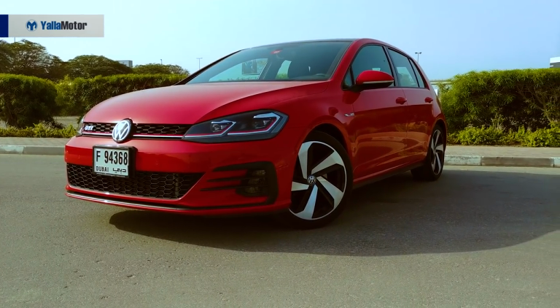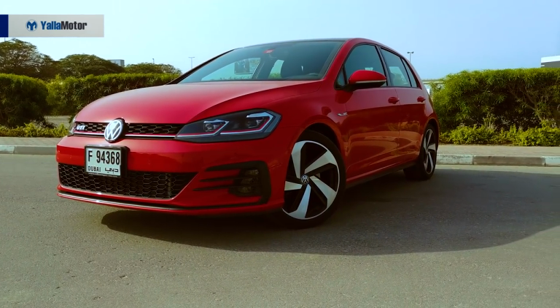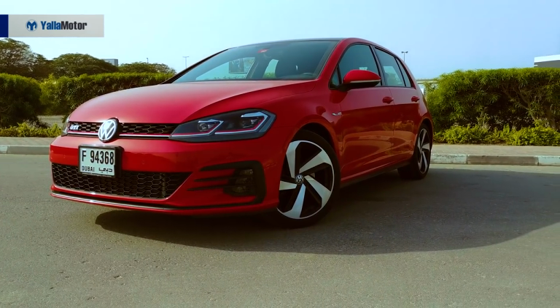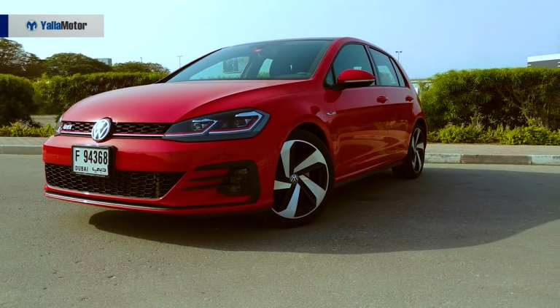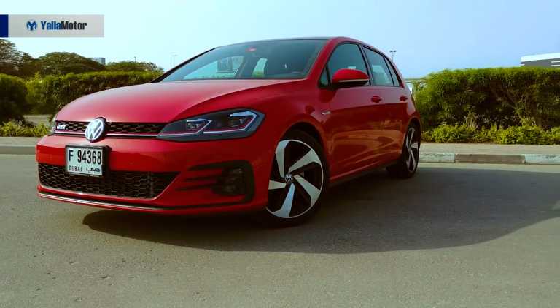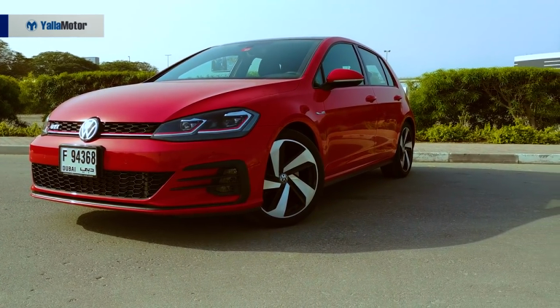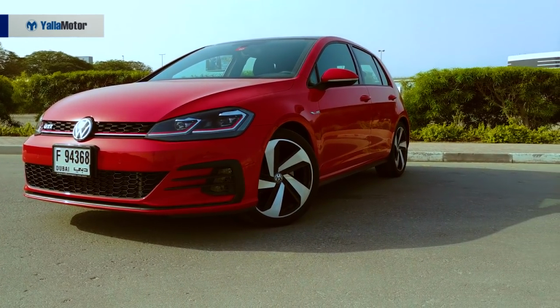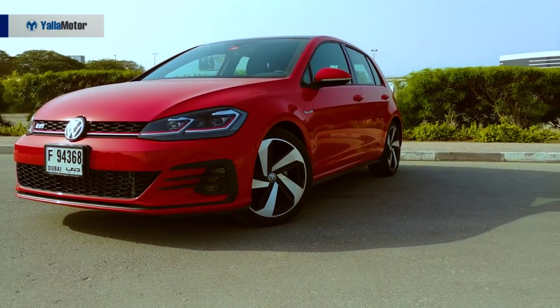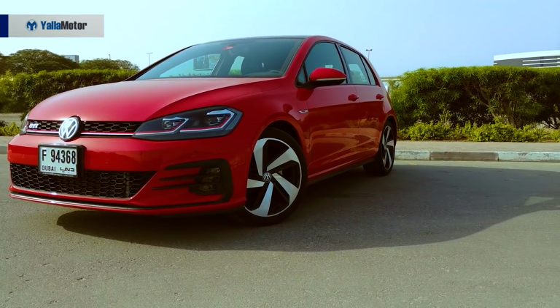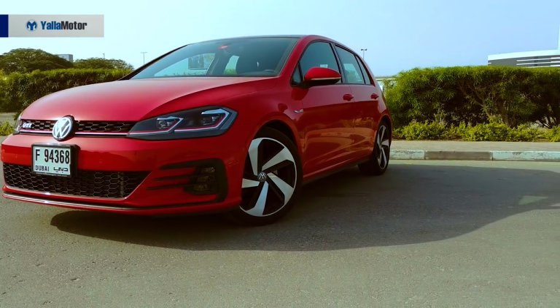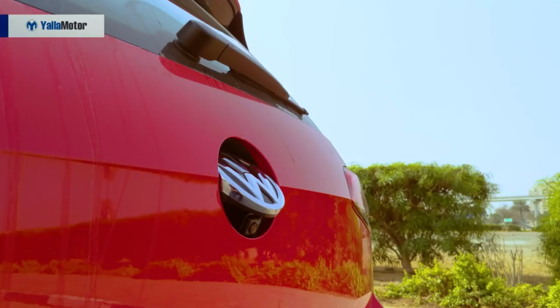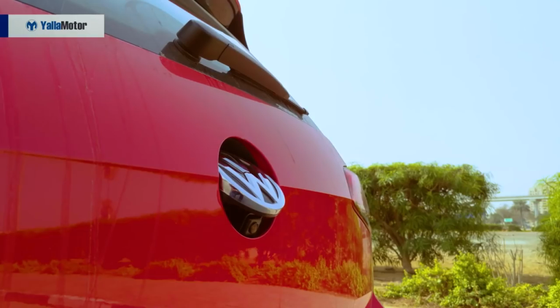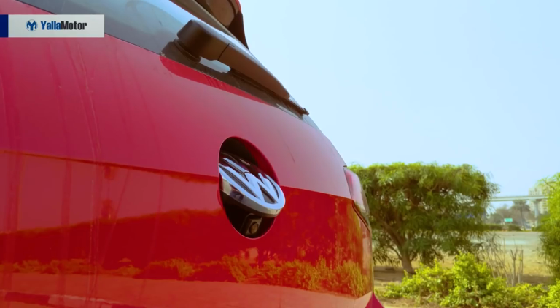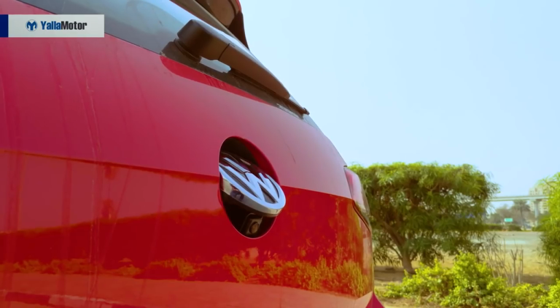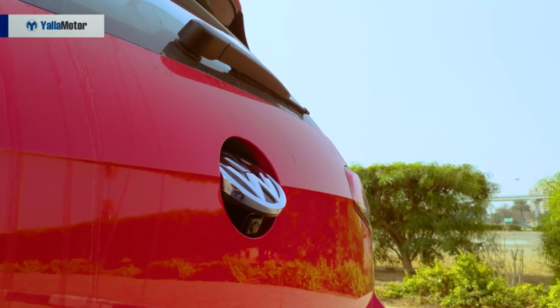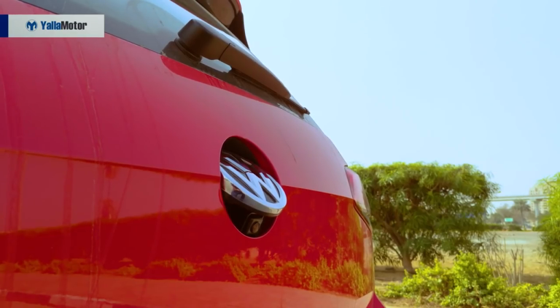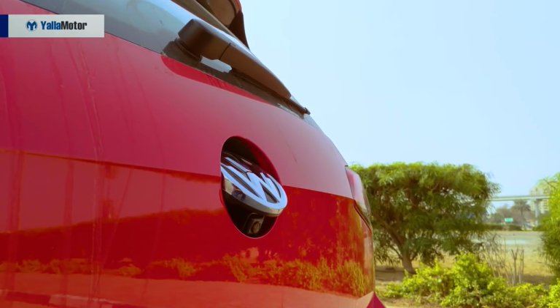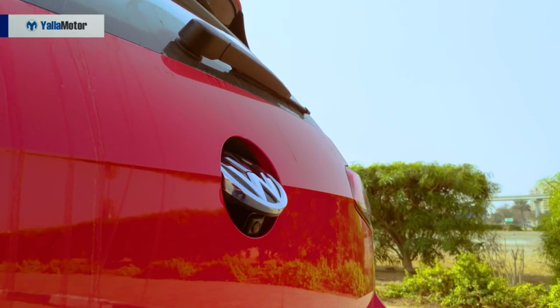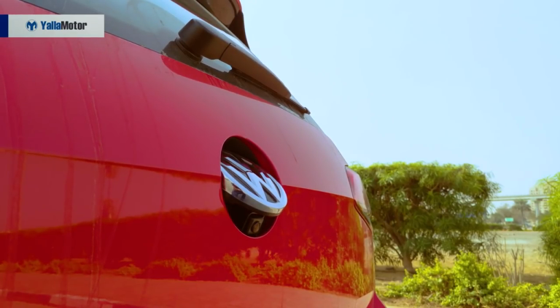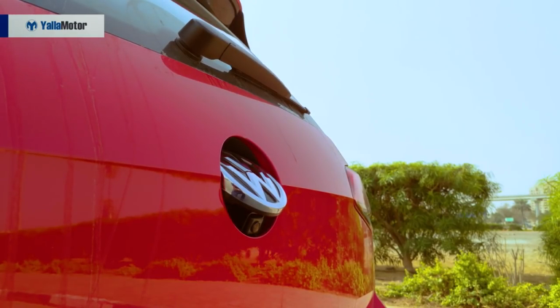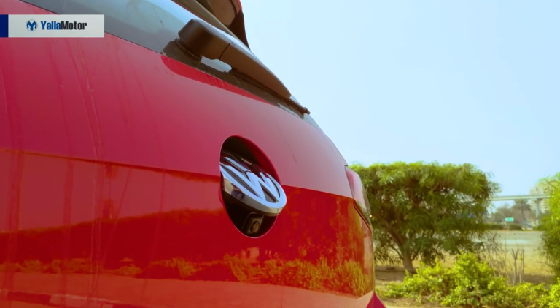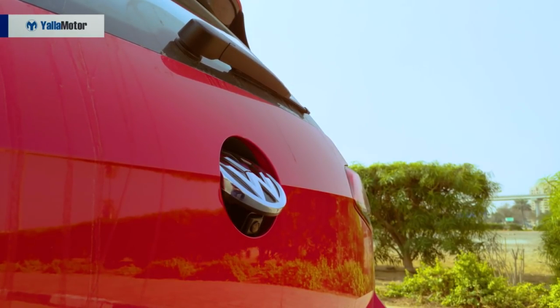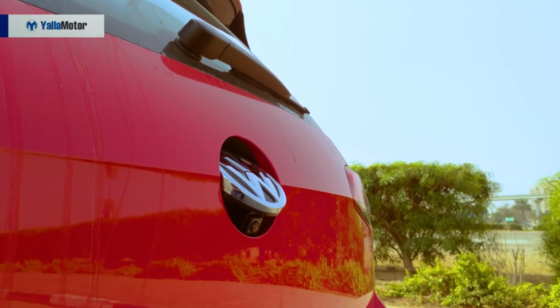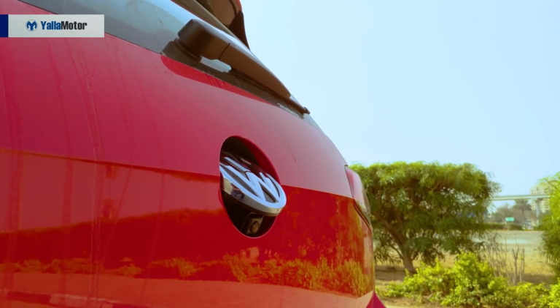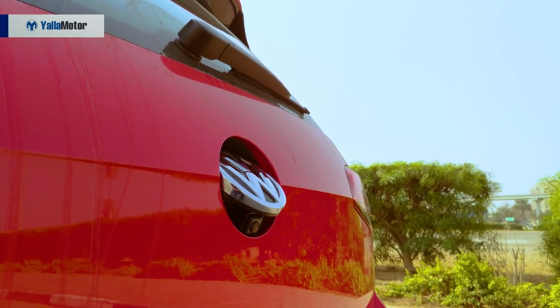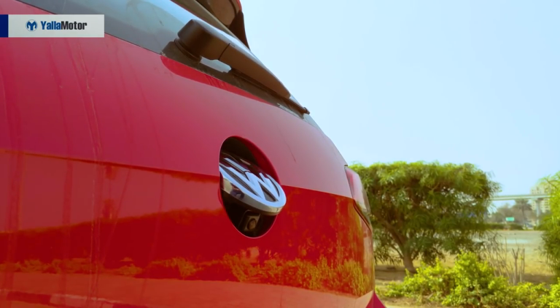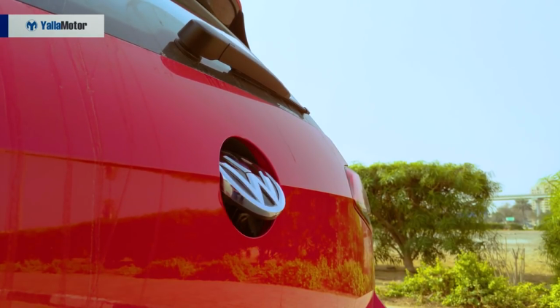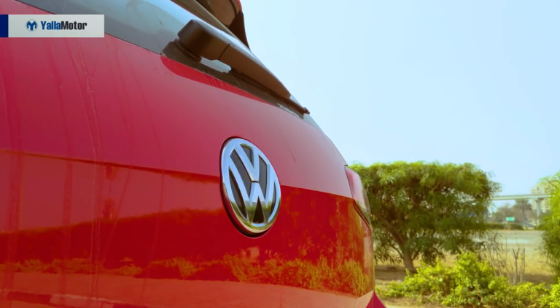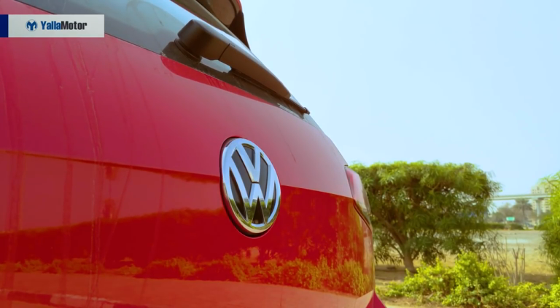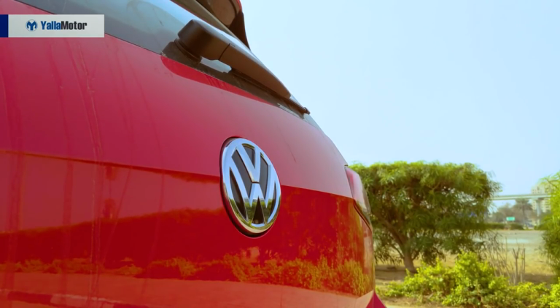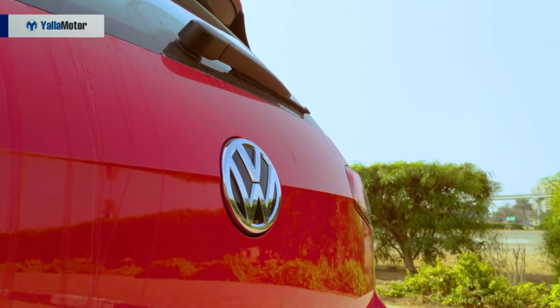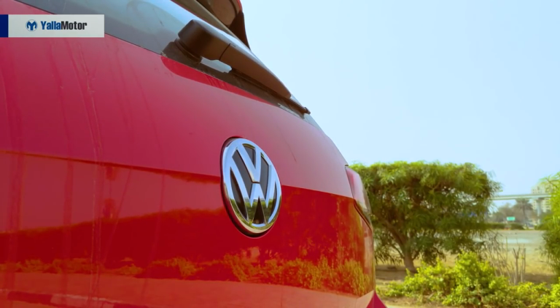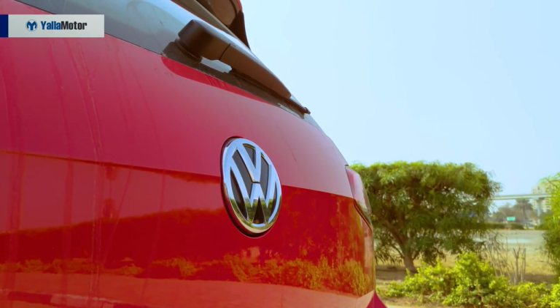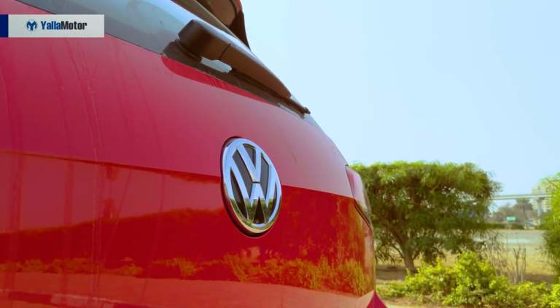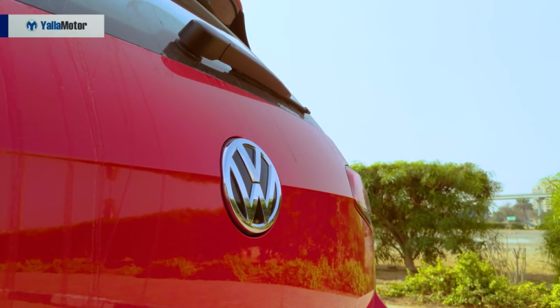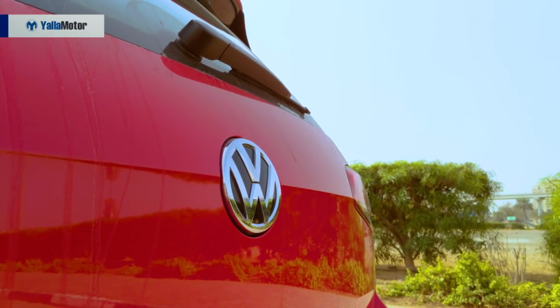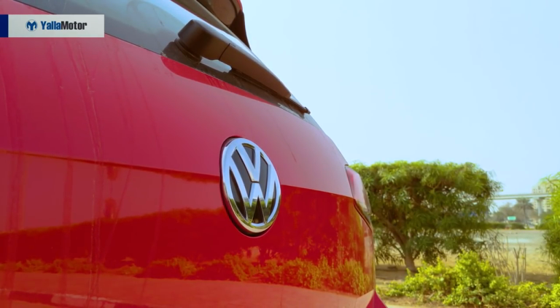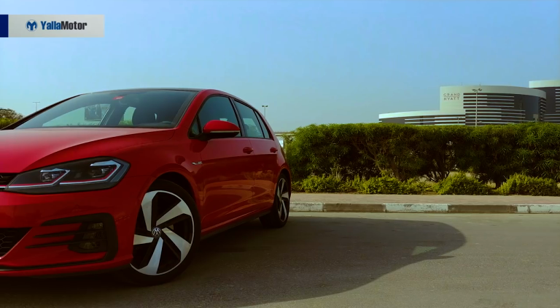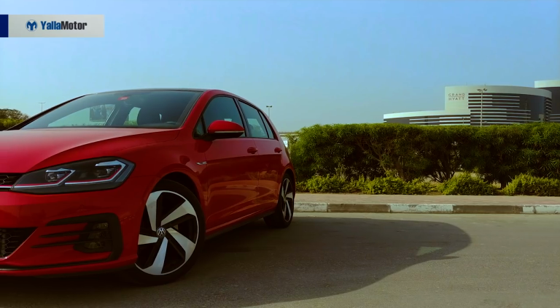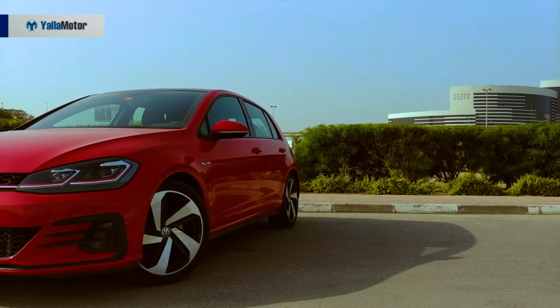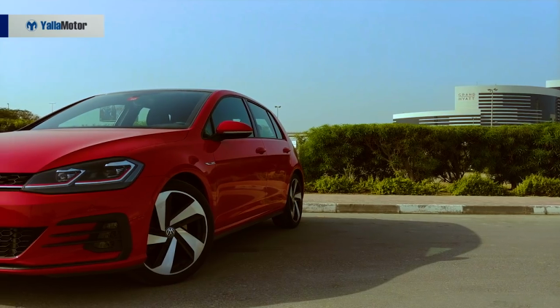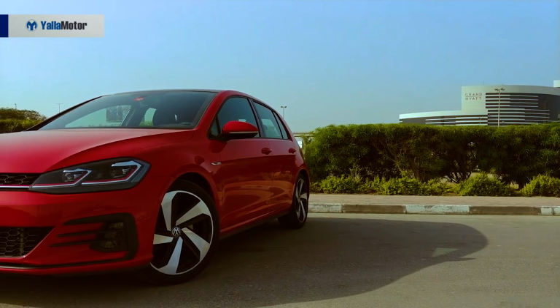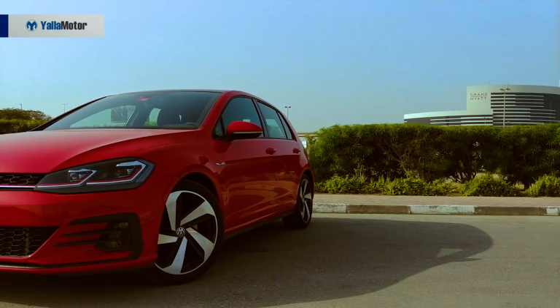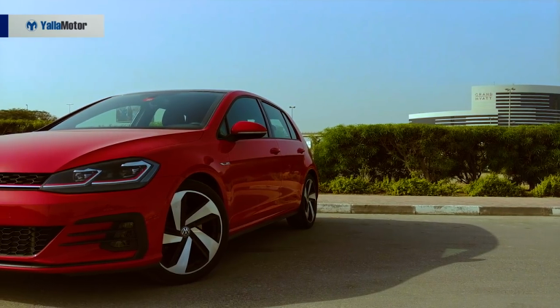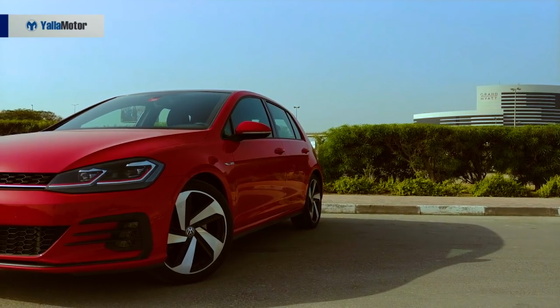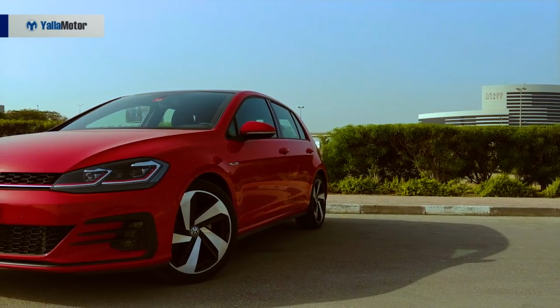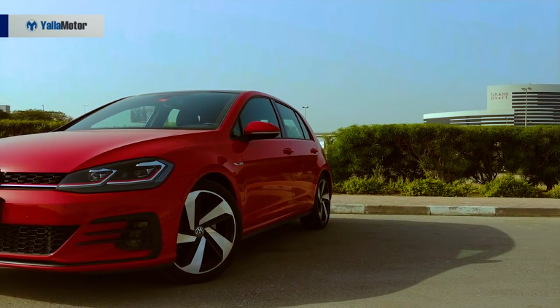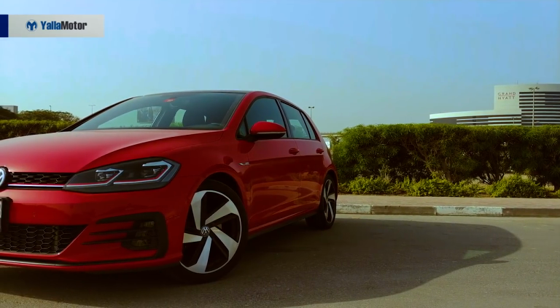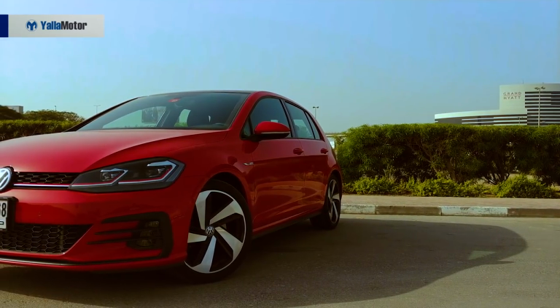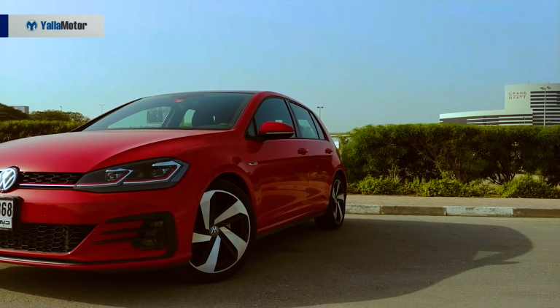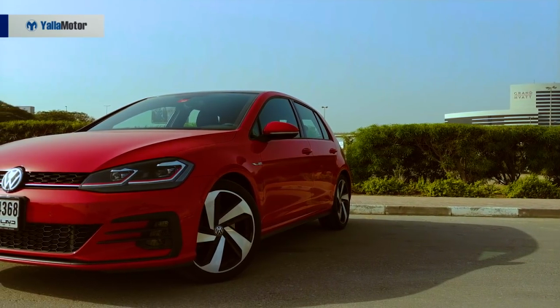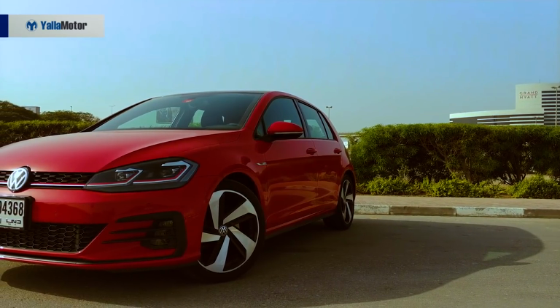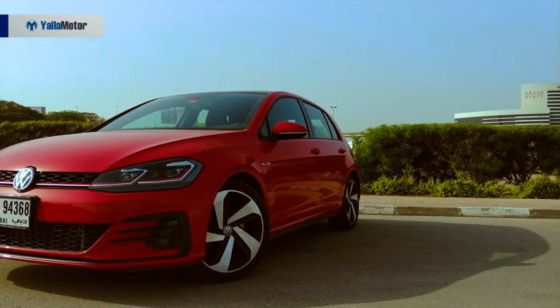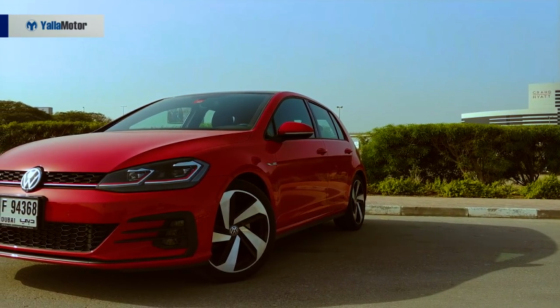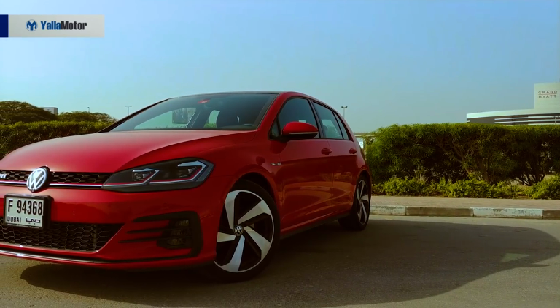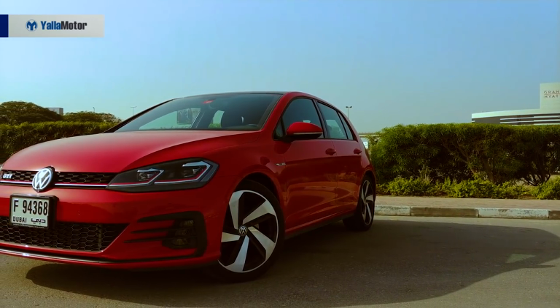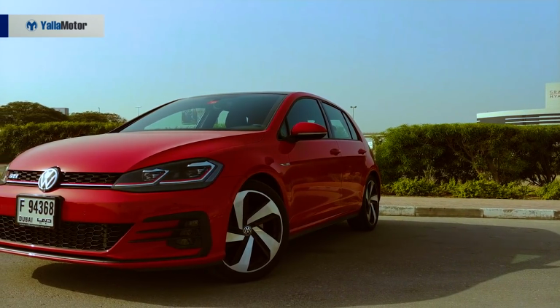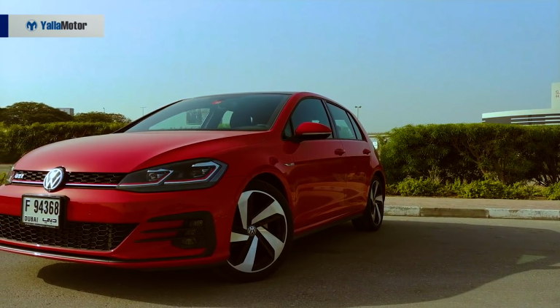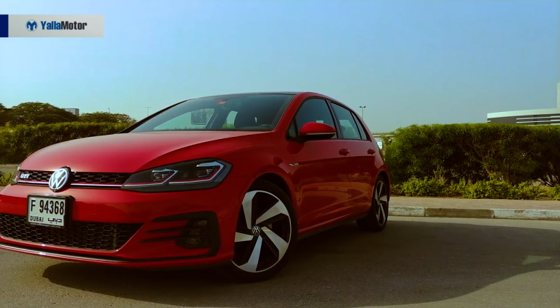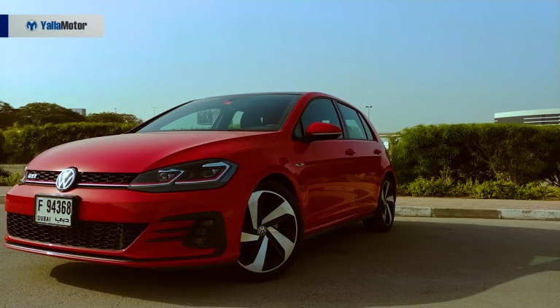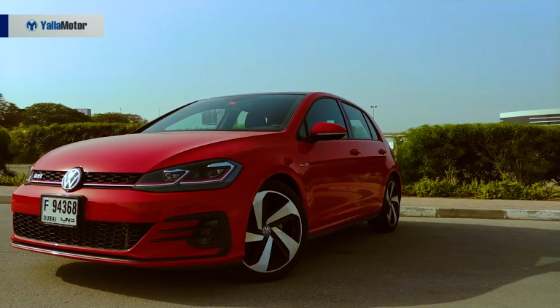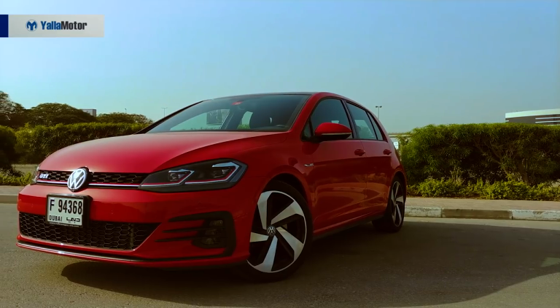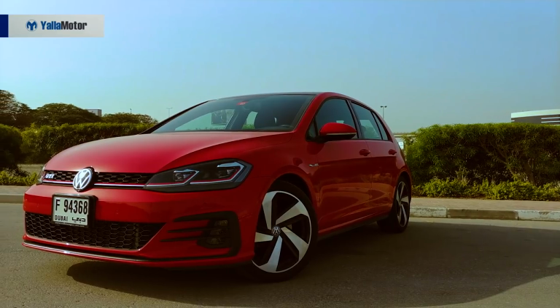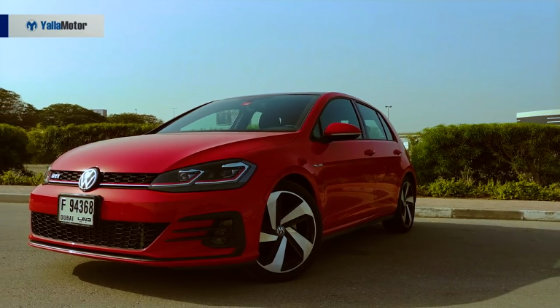The car shown here is in Tornado Red, but you can also get it in black, ruby, and white — though any other color will cost you extra.